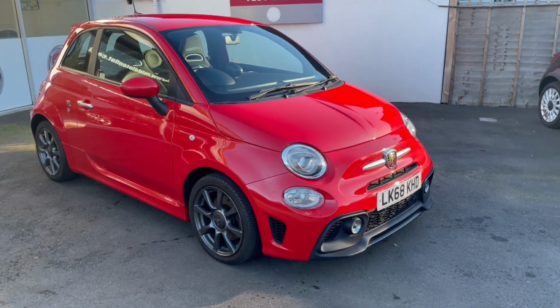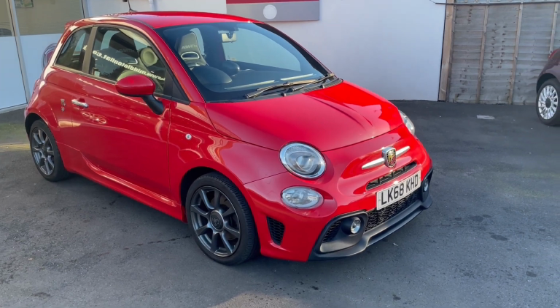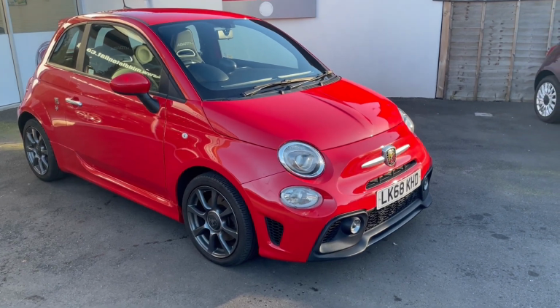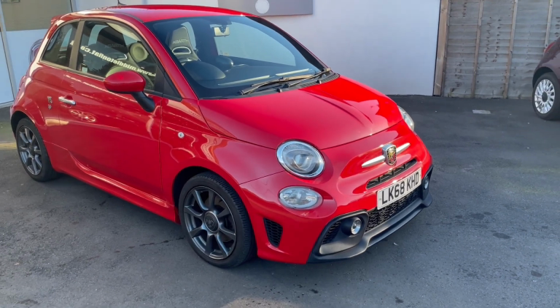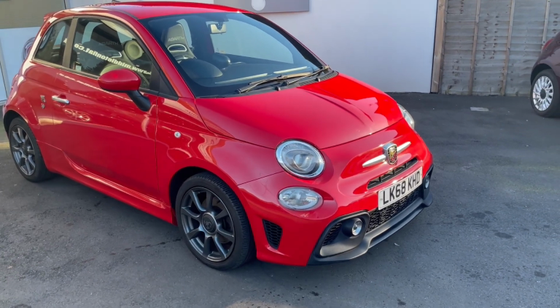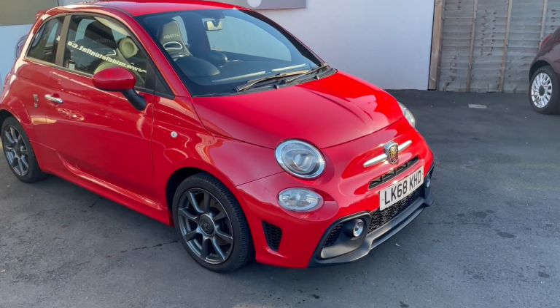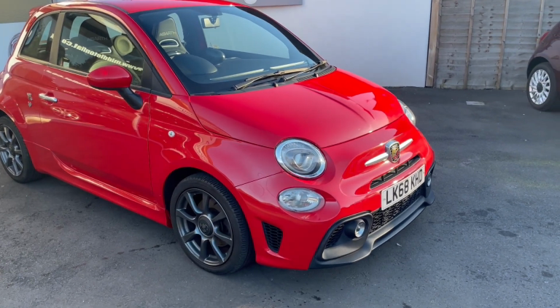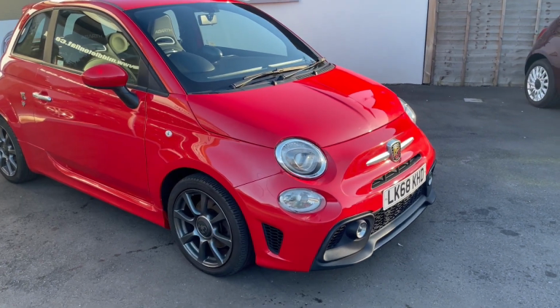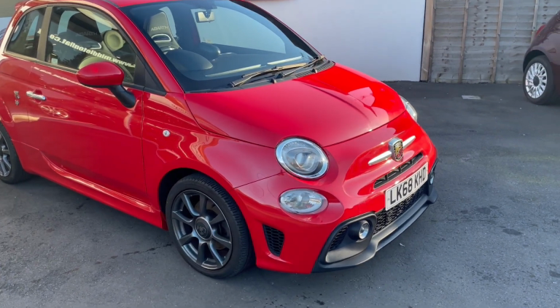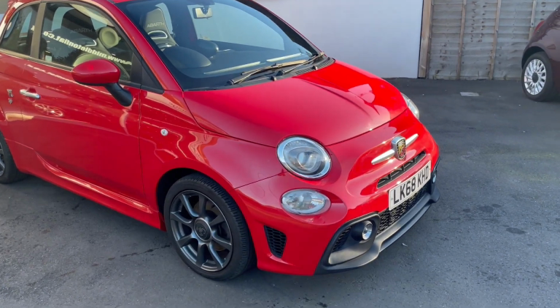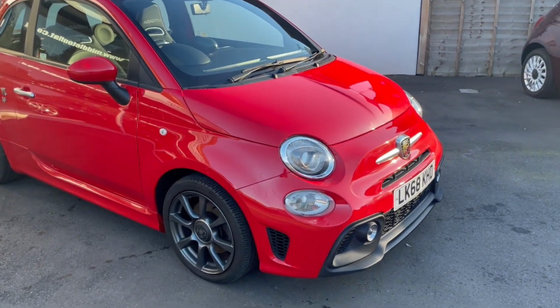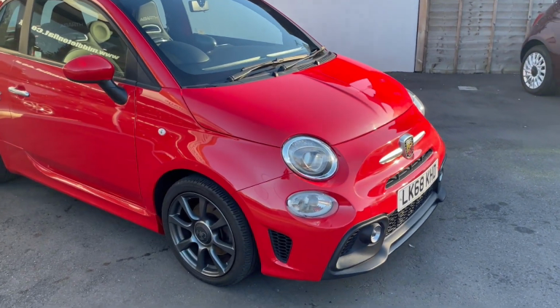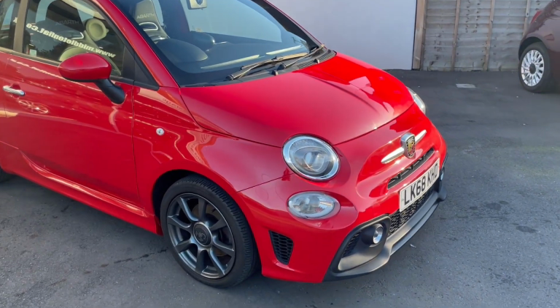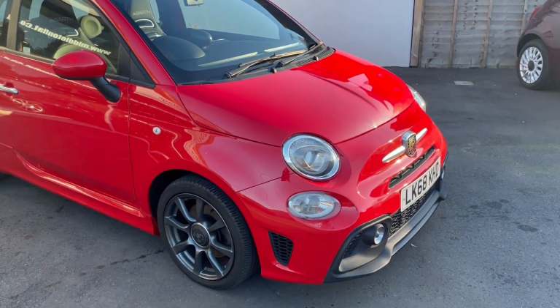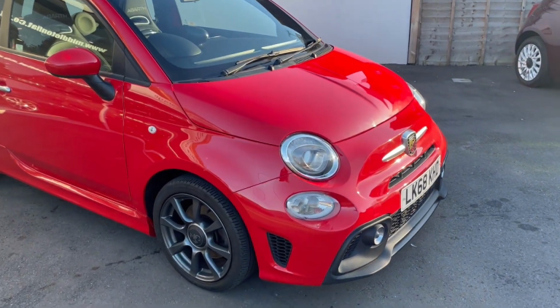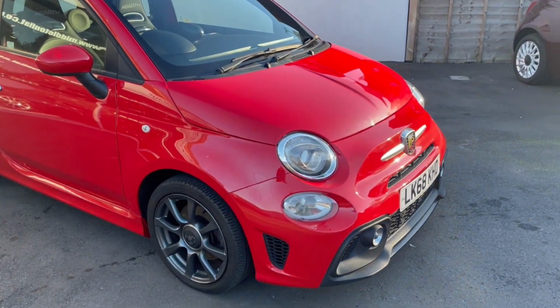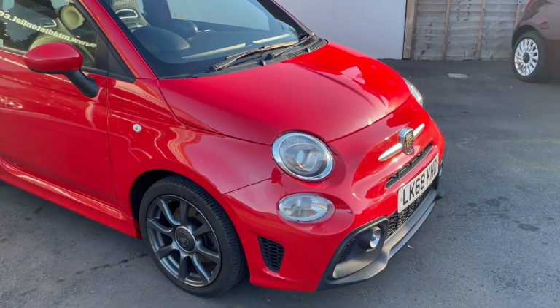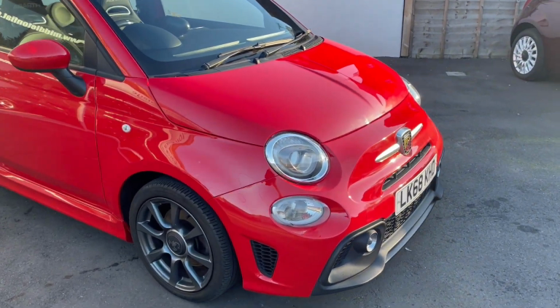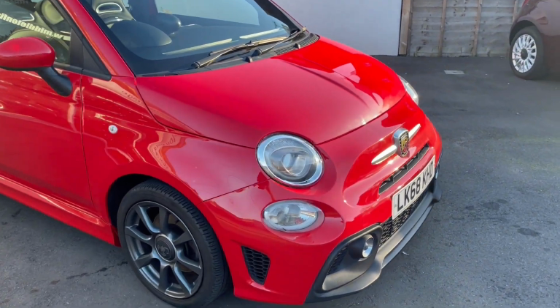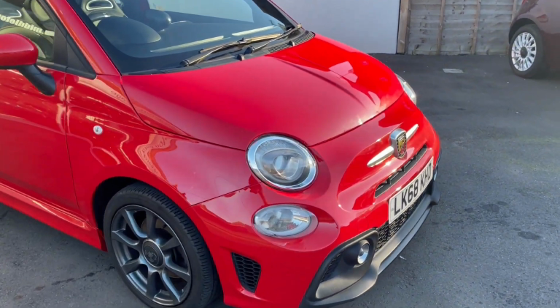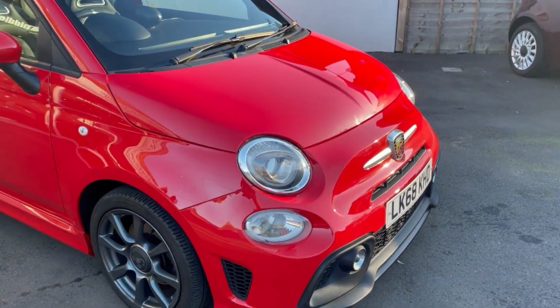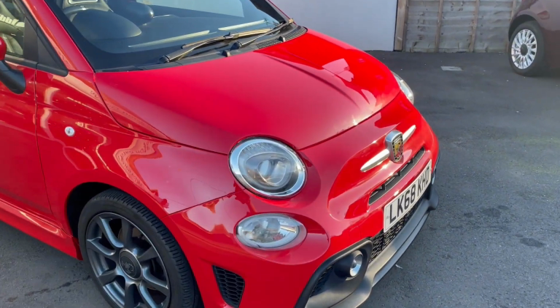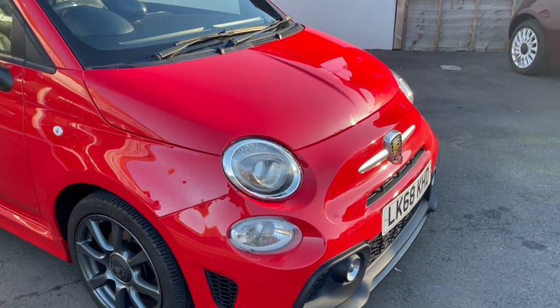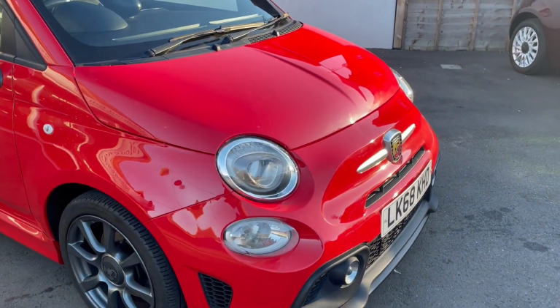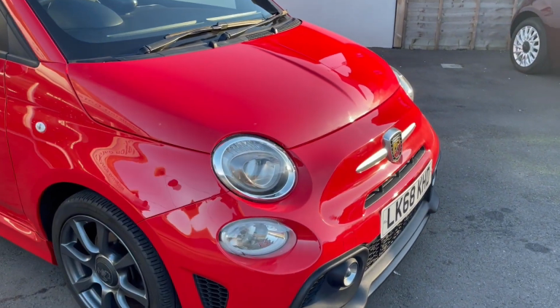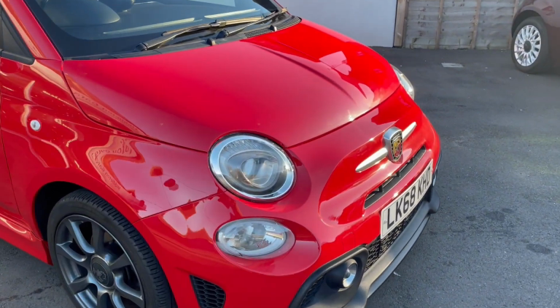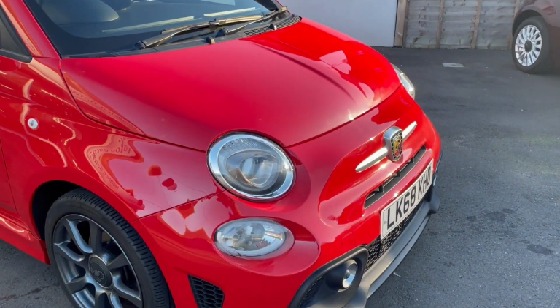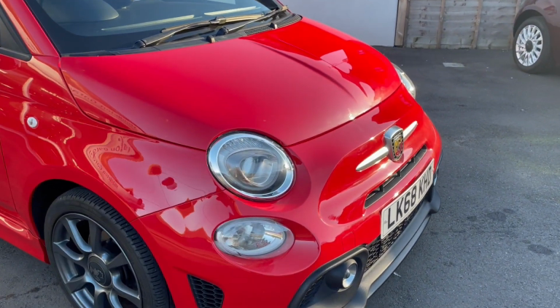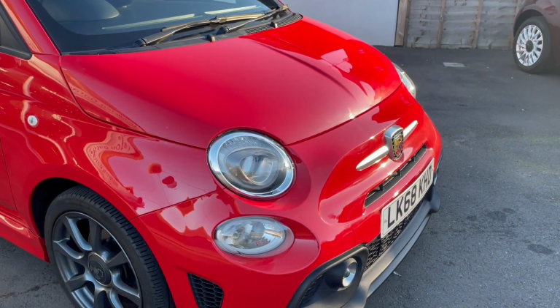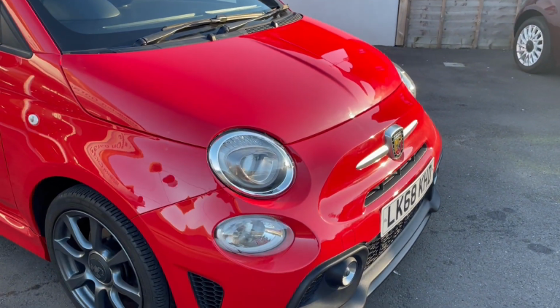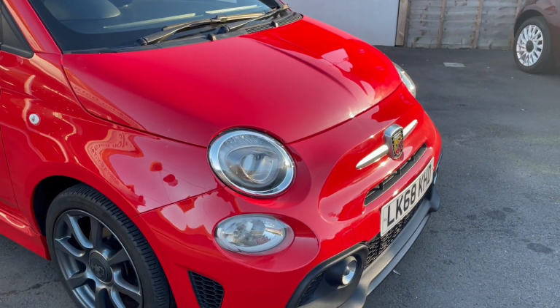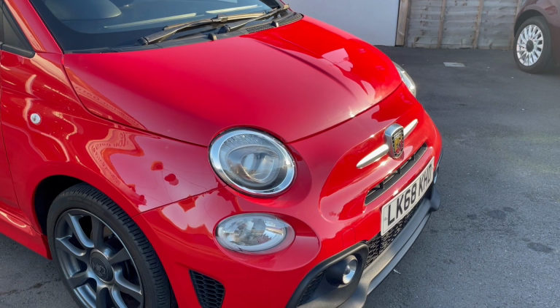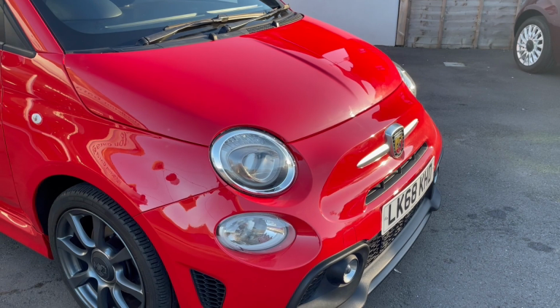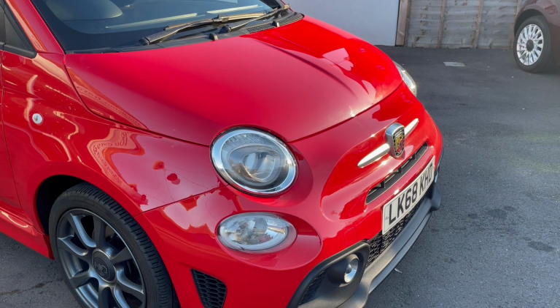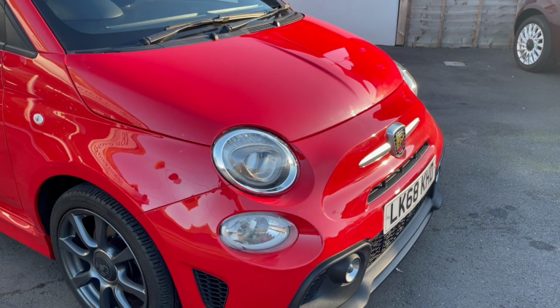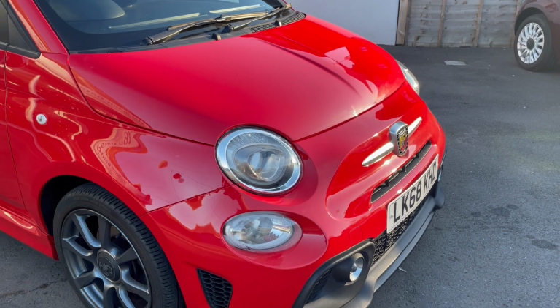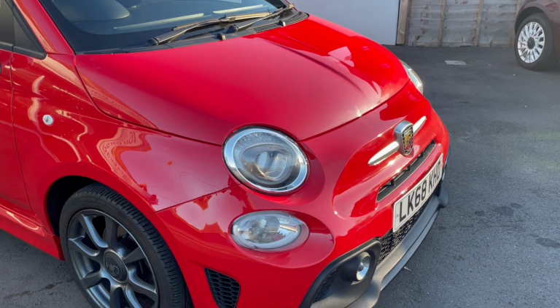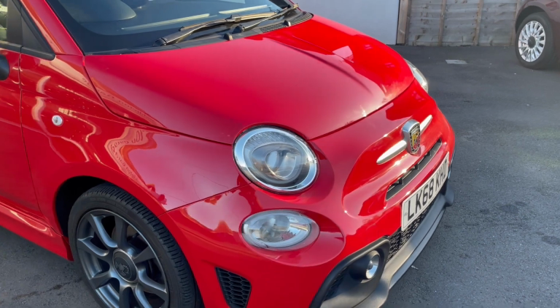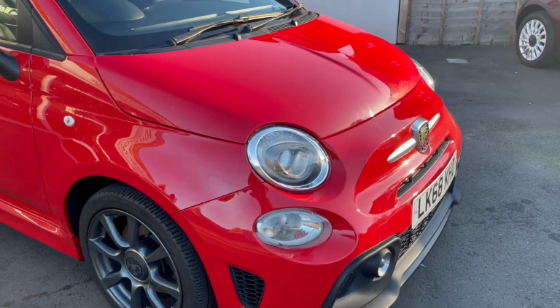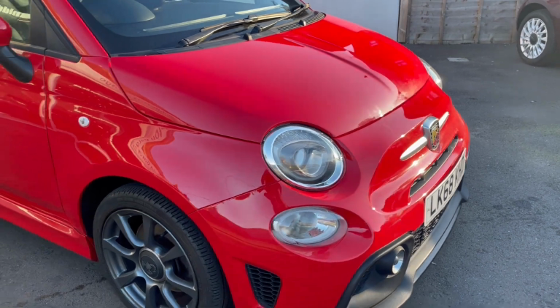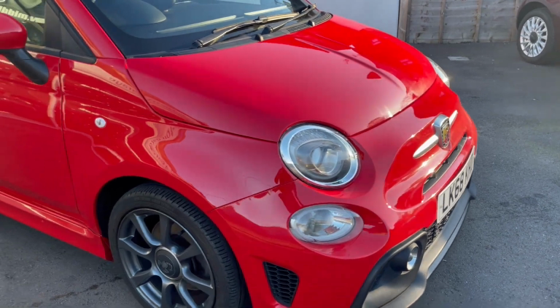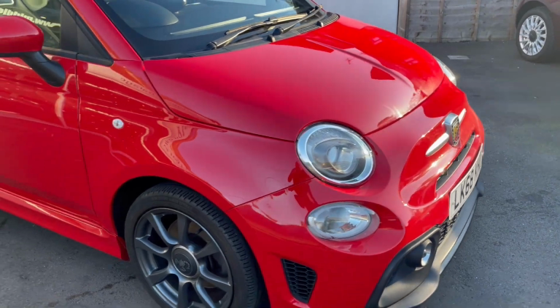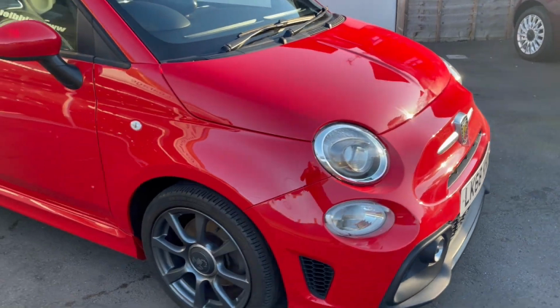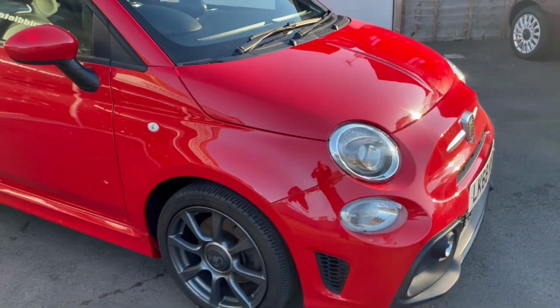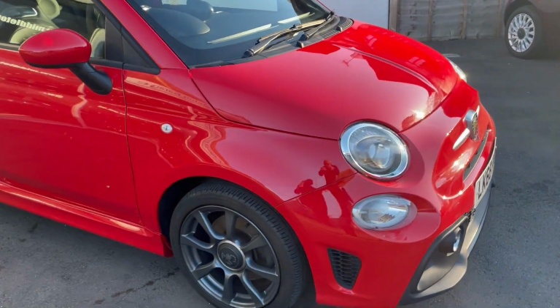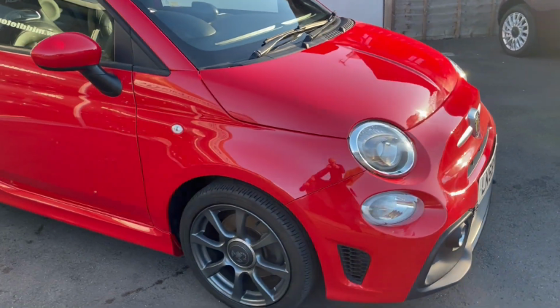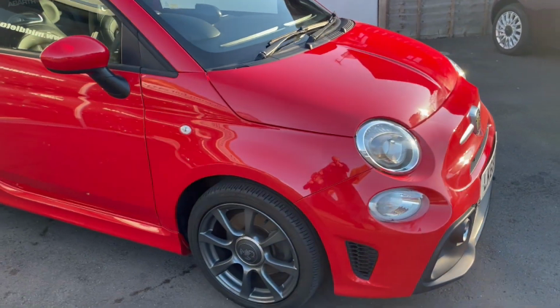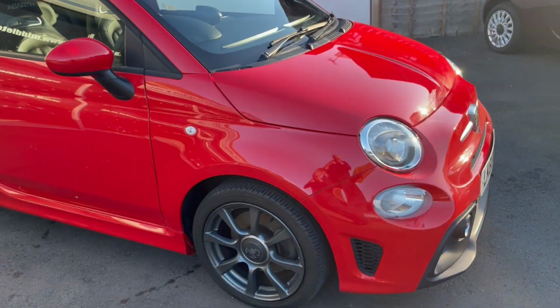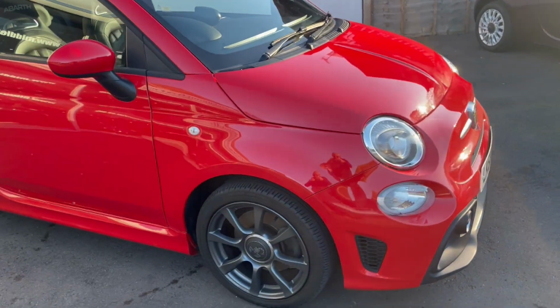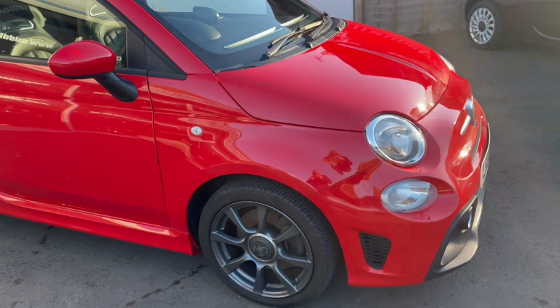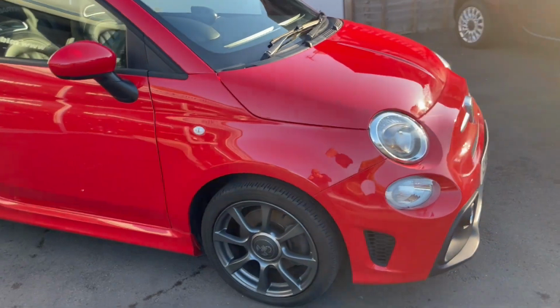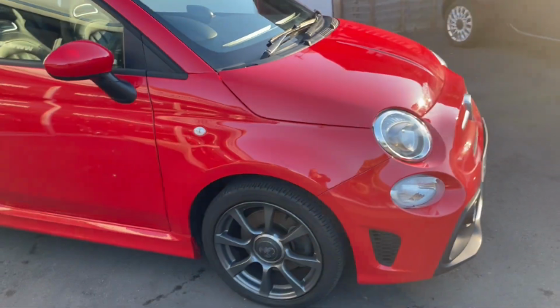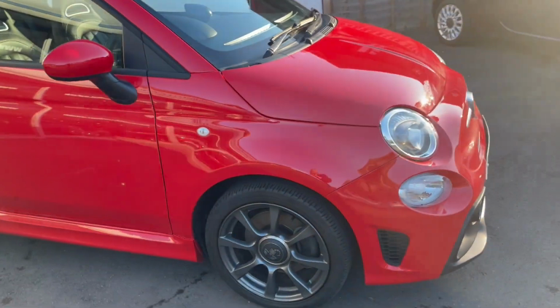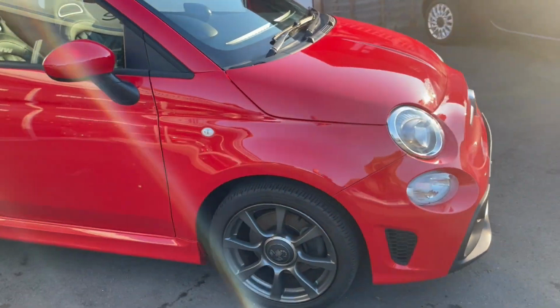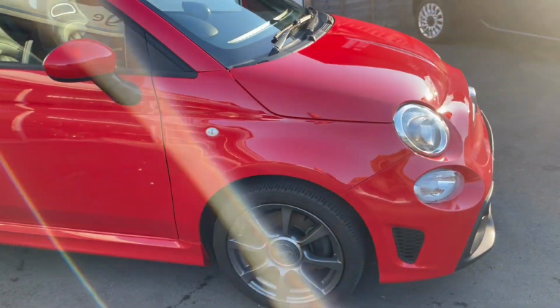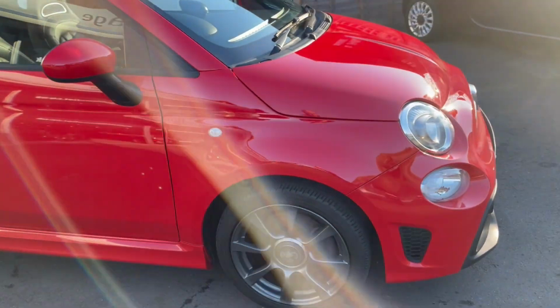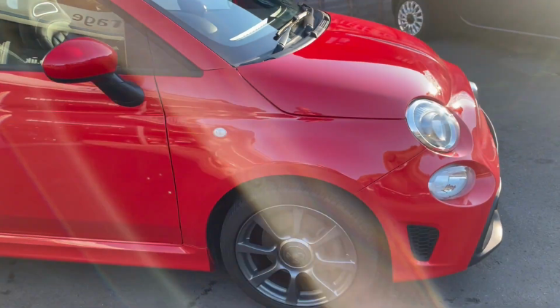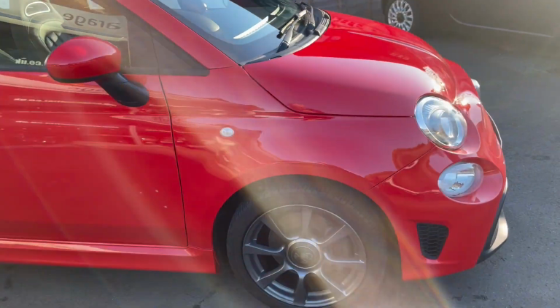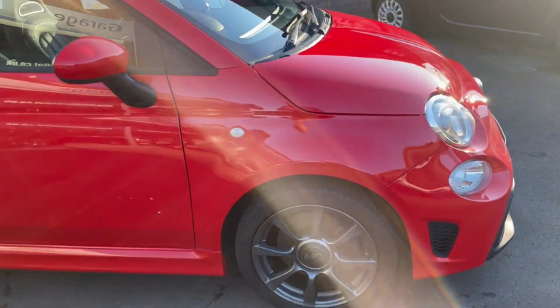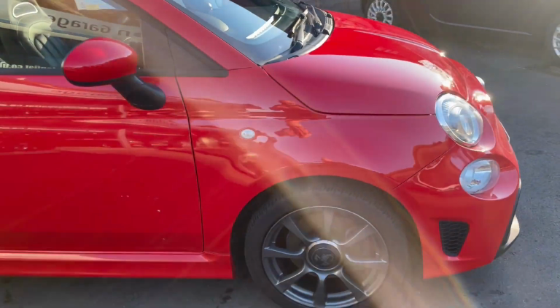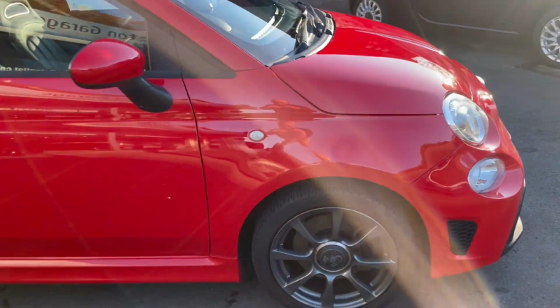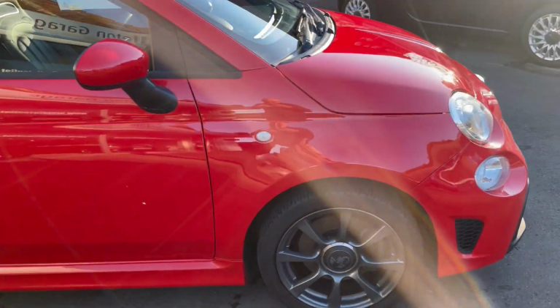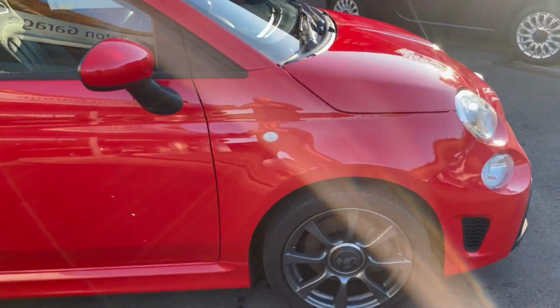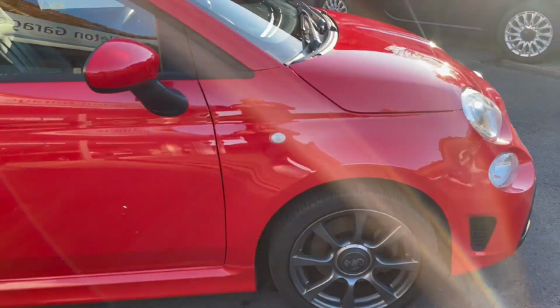It's in Rosso Corsa — a very attractive colour on this car — with sports wheels.